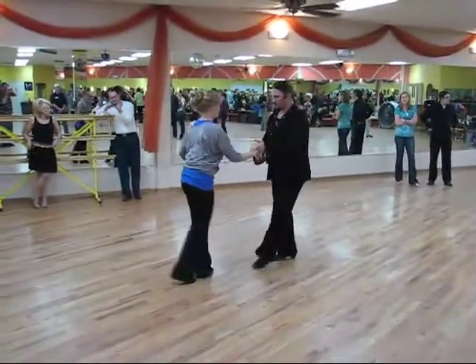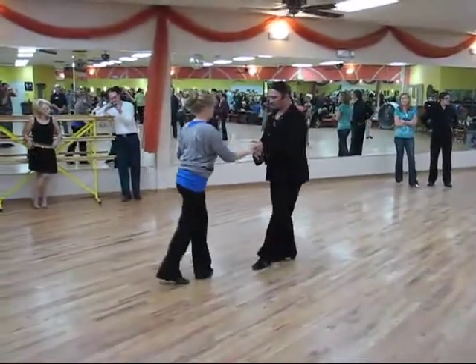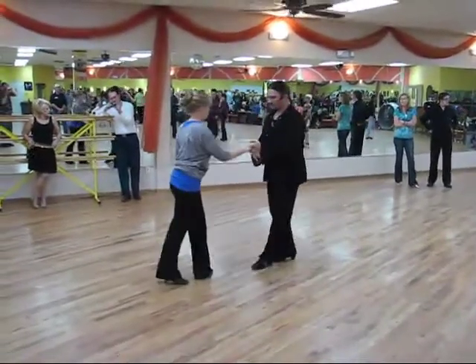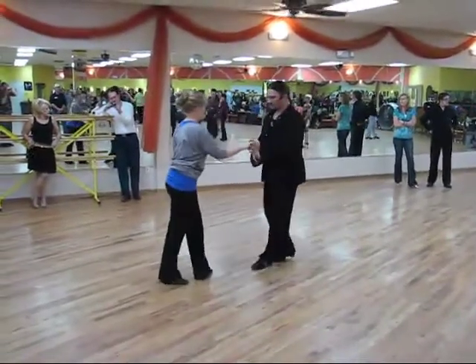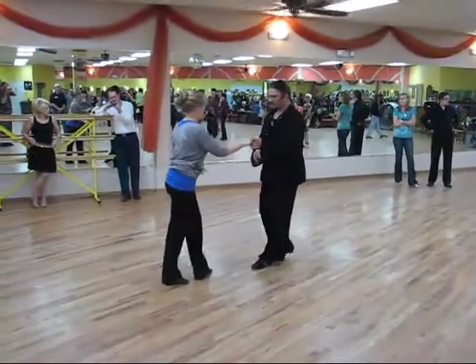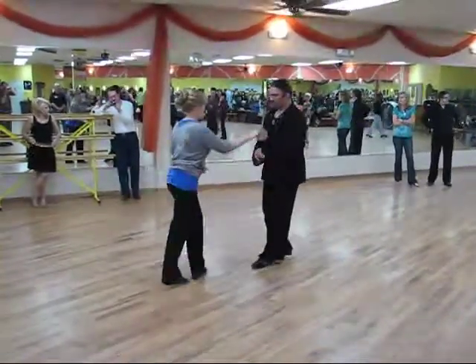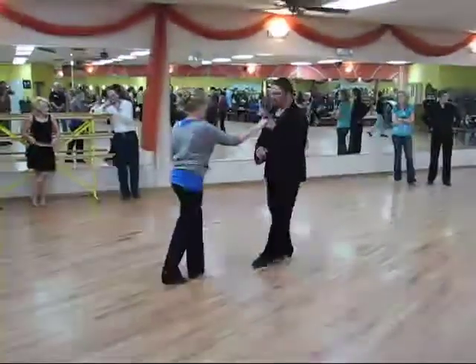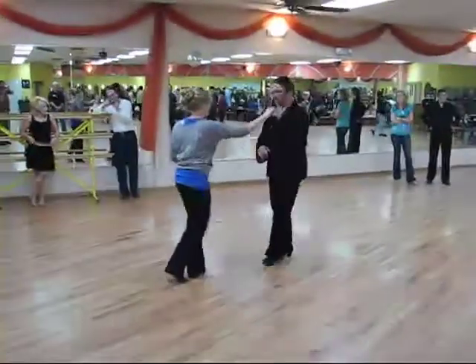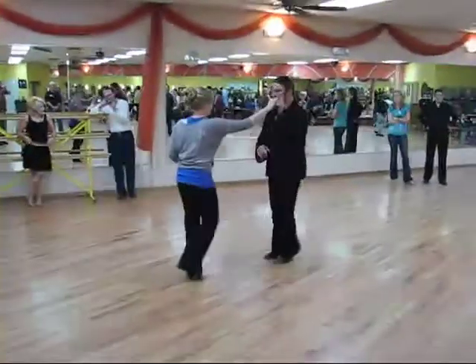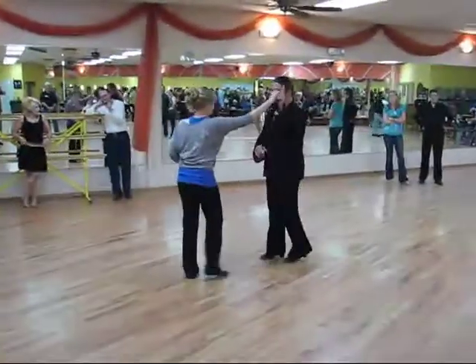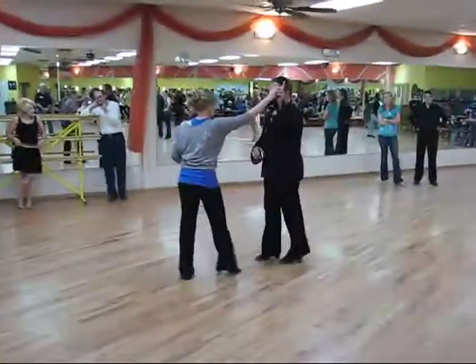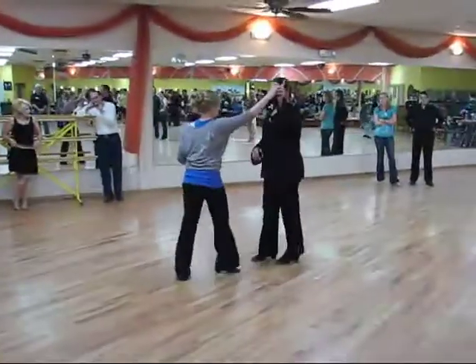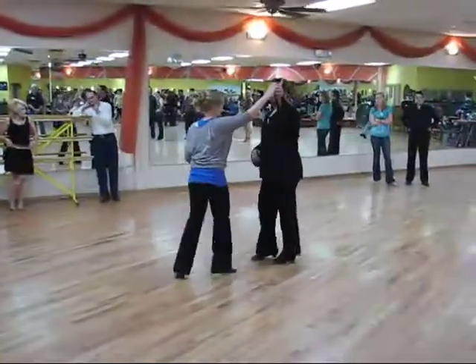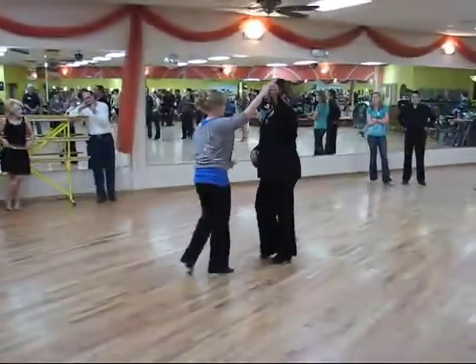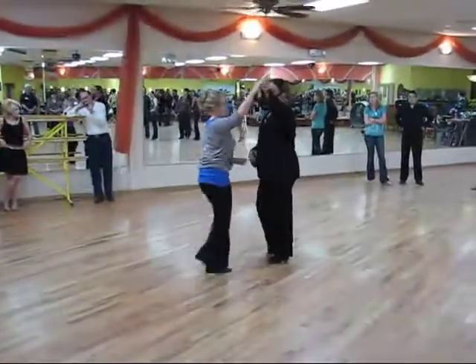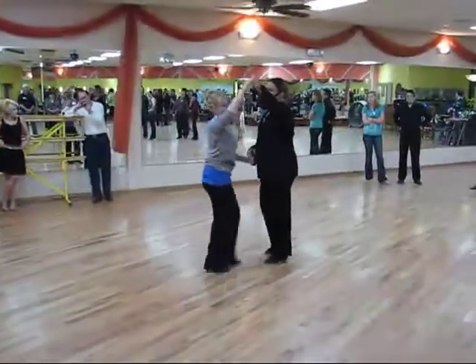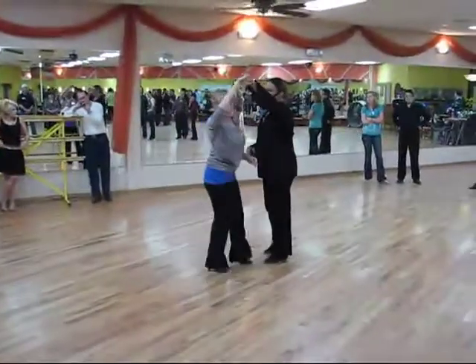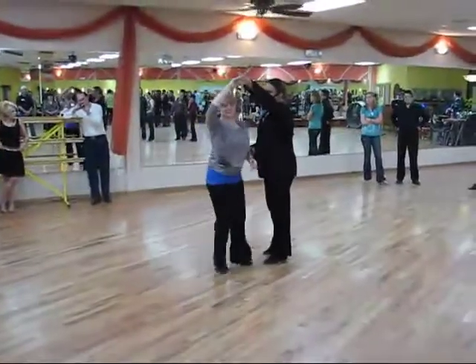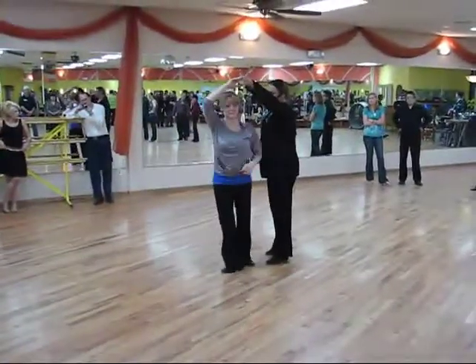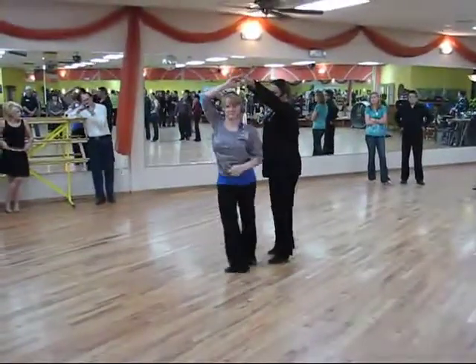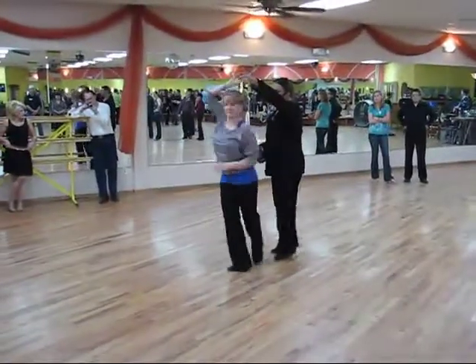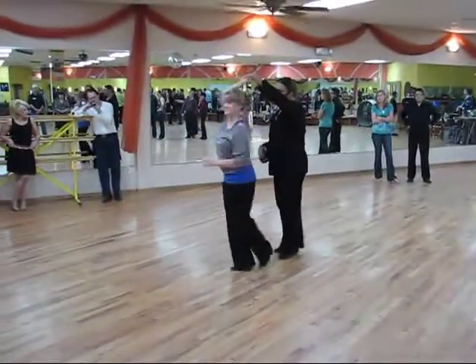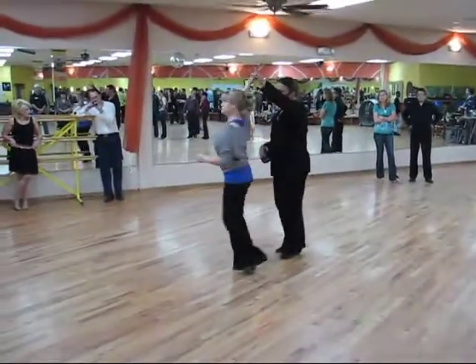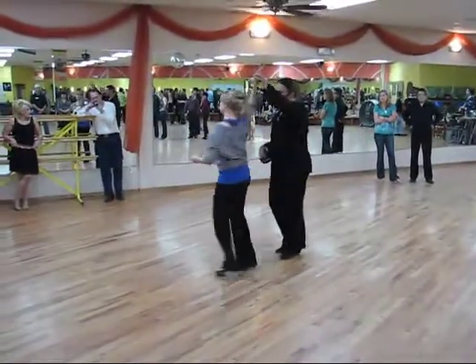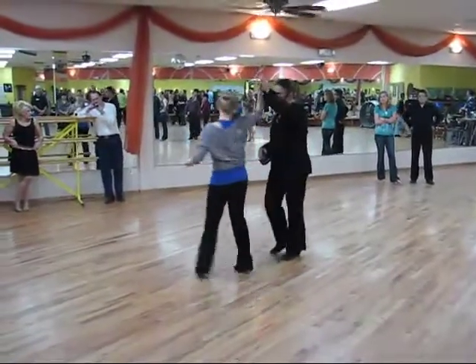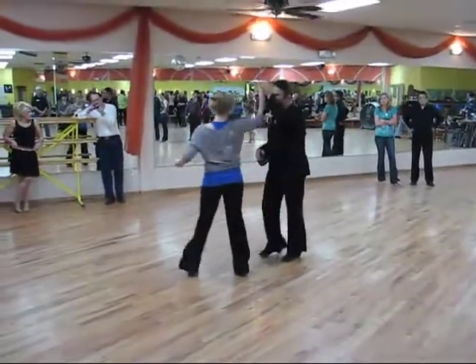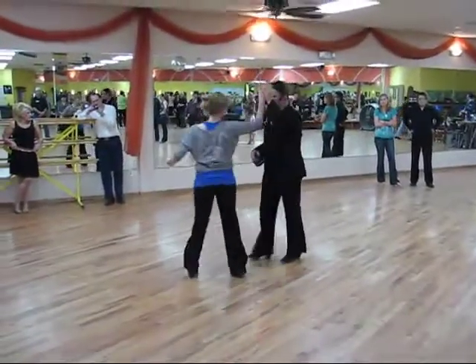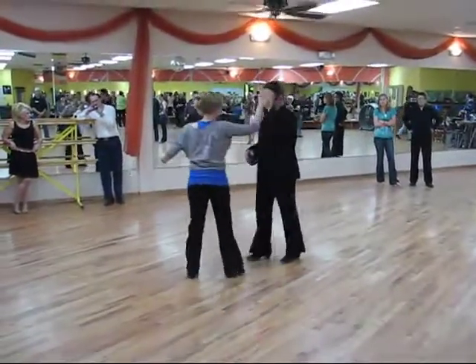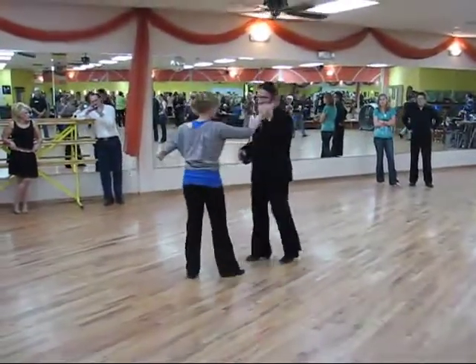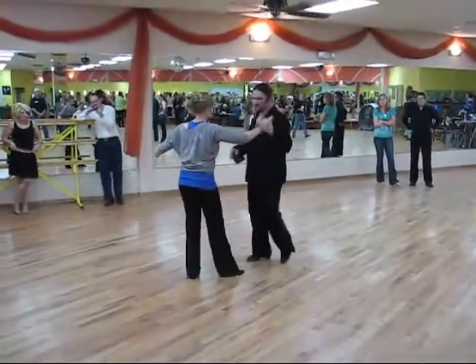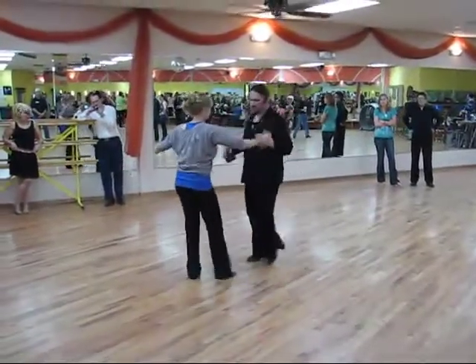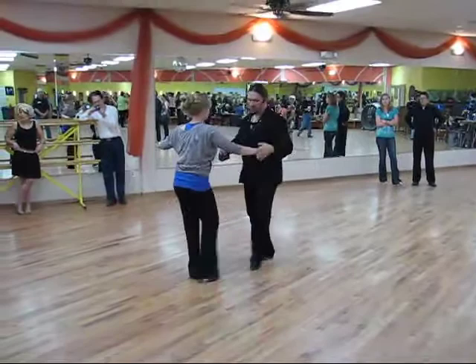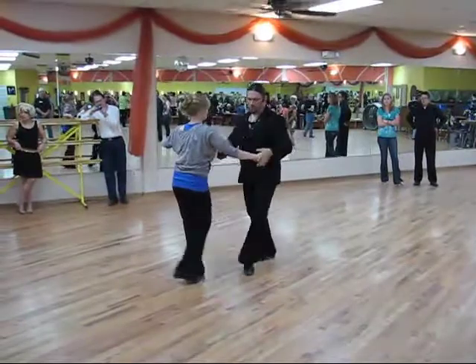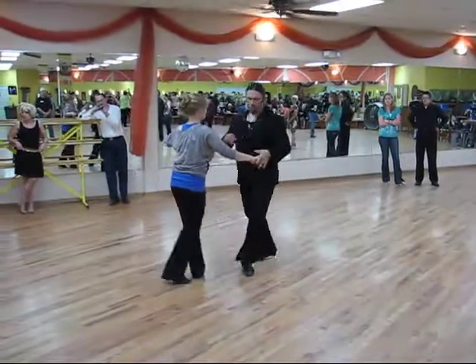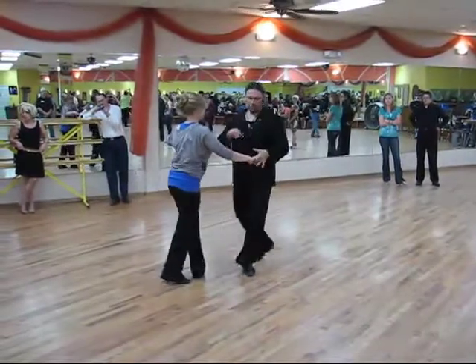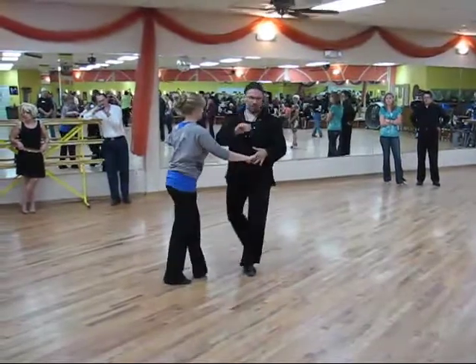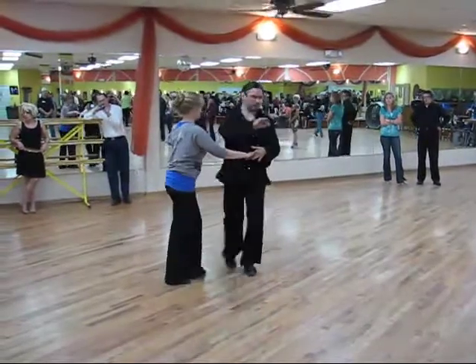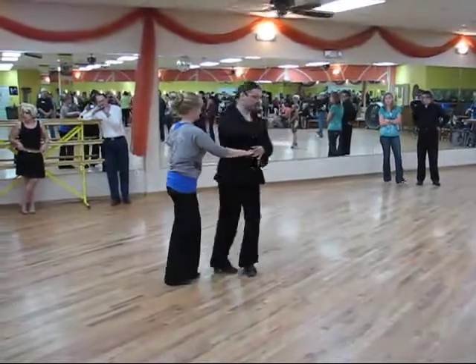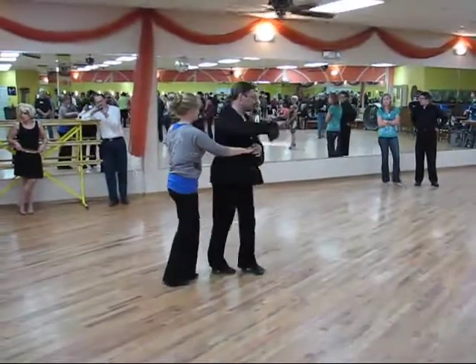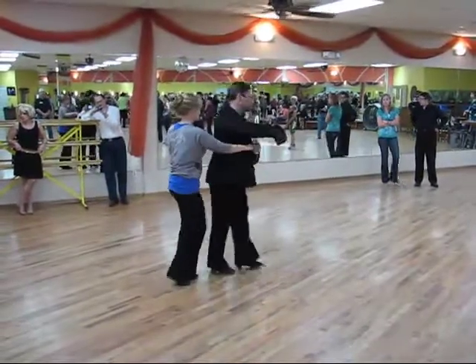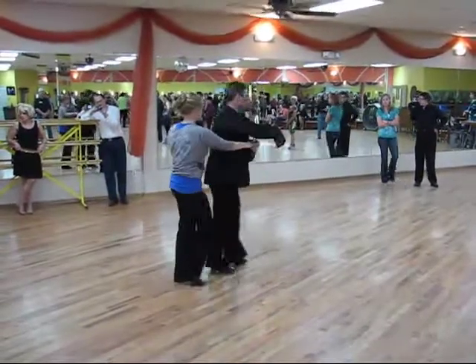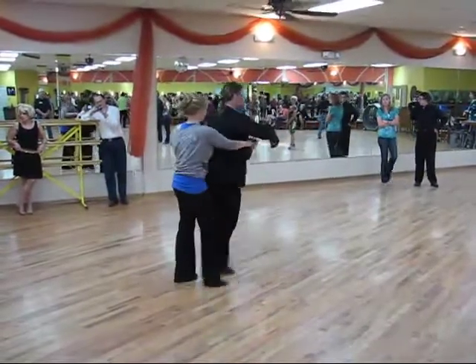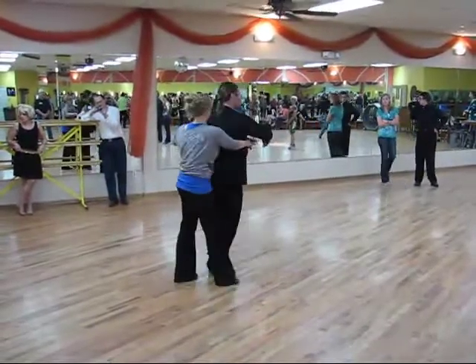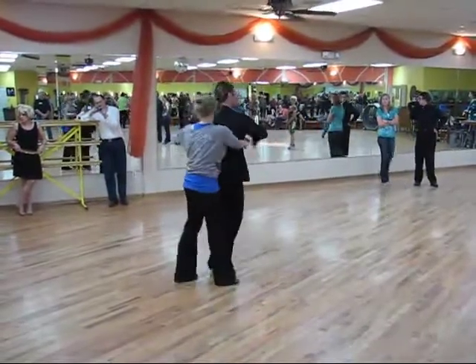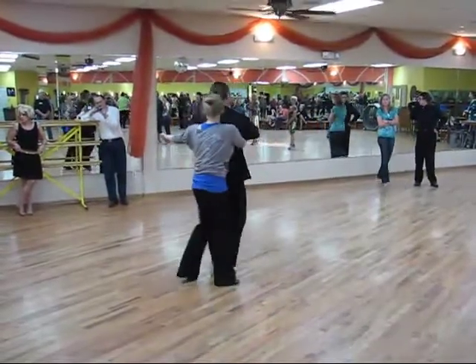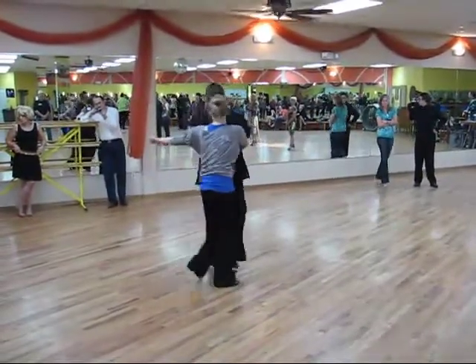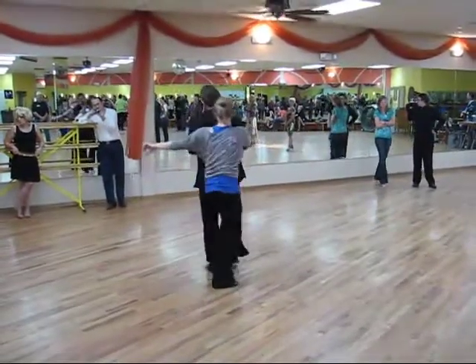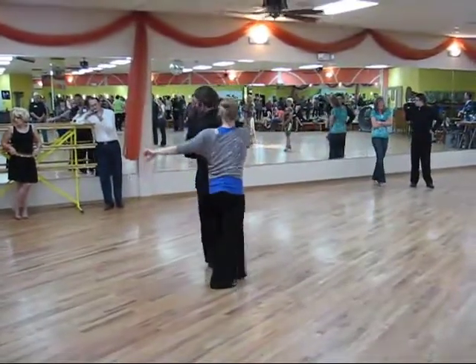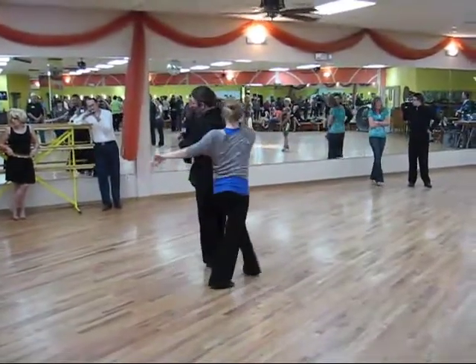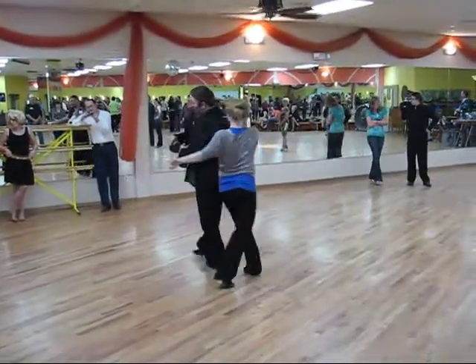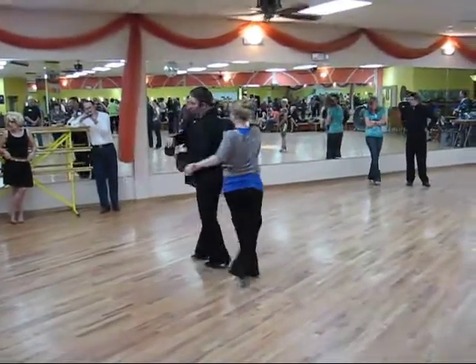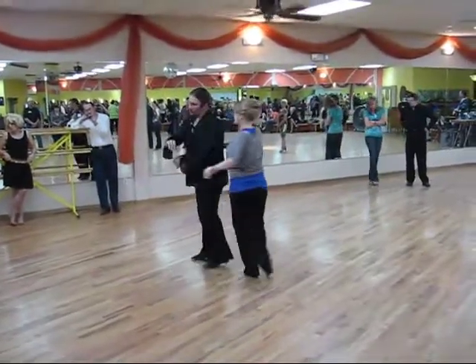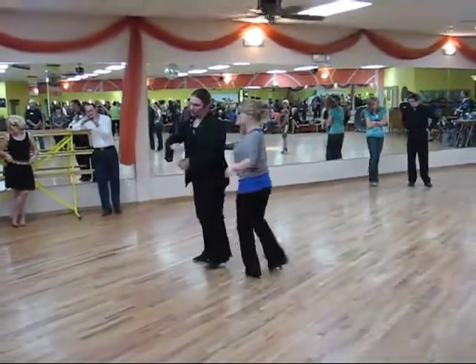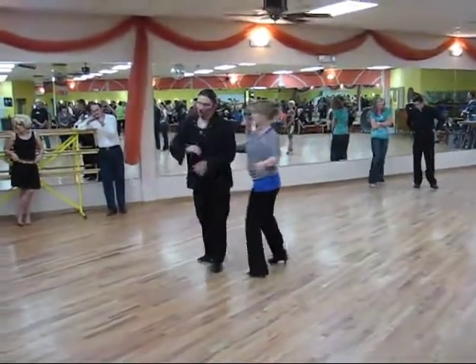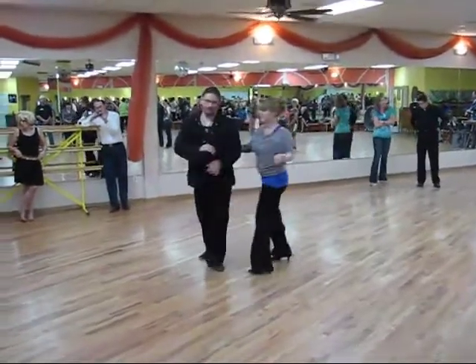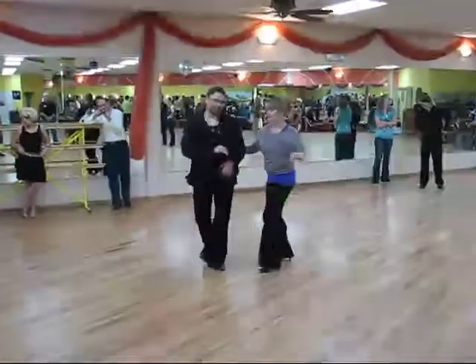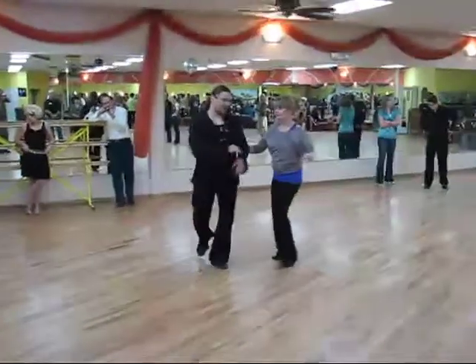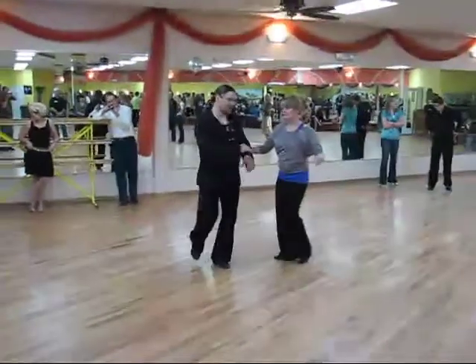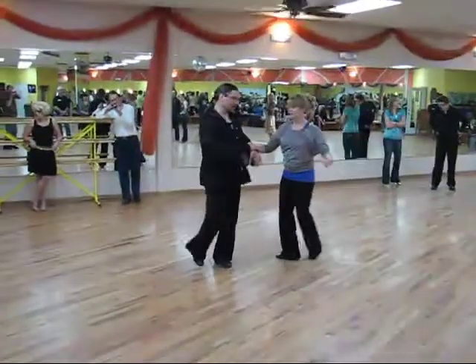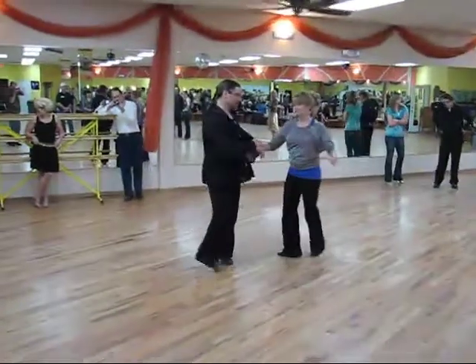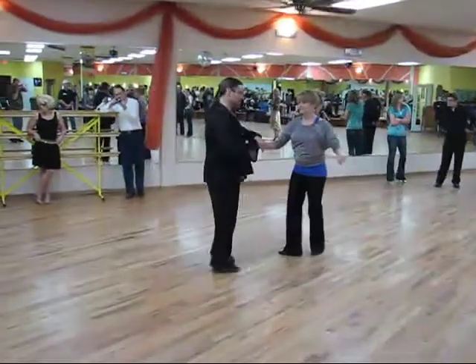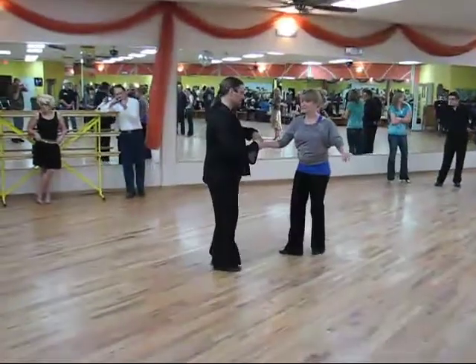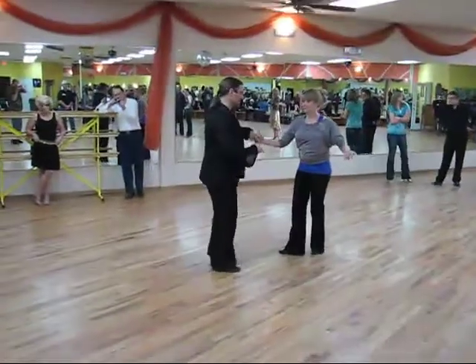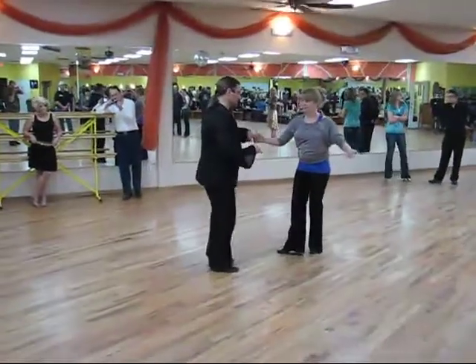Turn the girl on 3, 4, 5, 6. 1, 2, 3, 4, 5, 6.